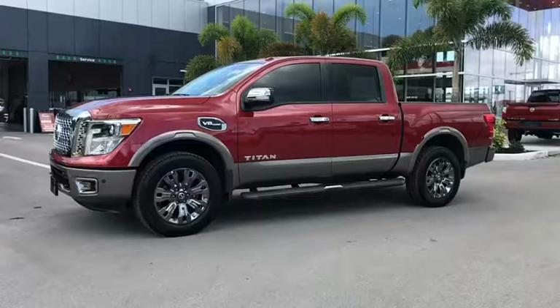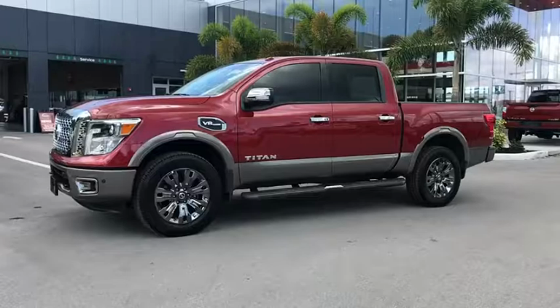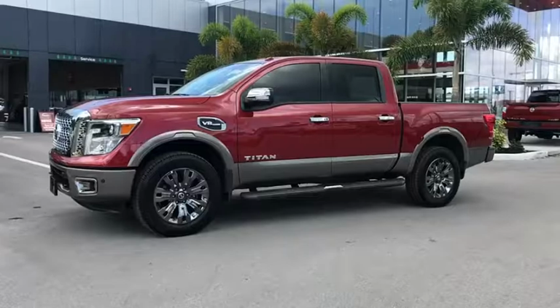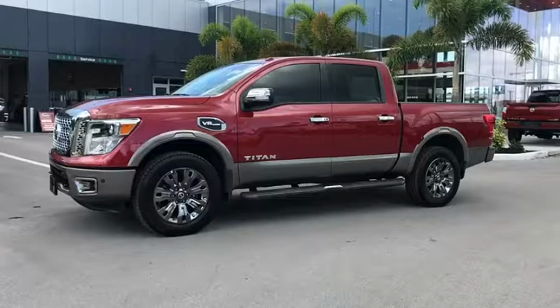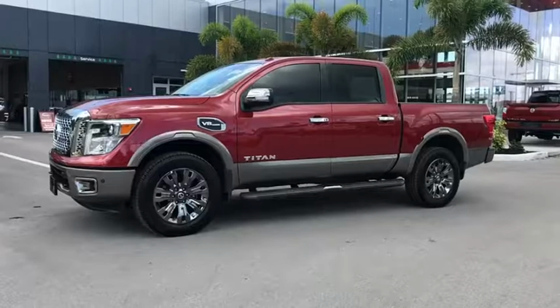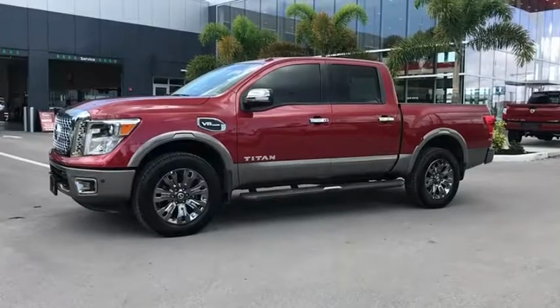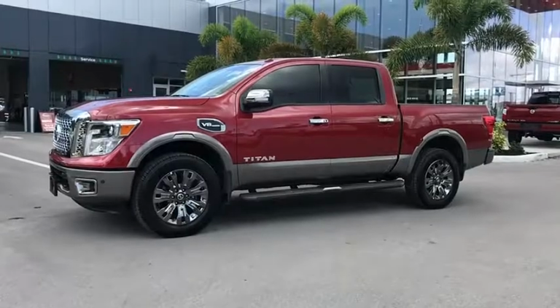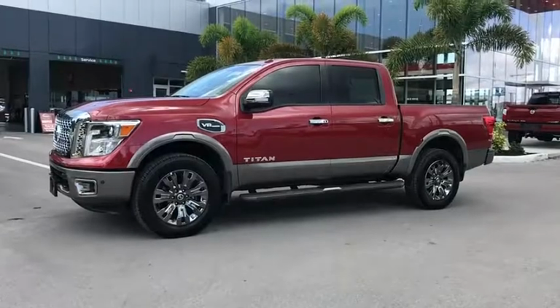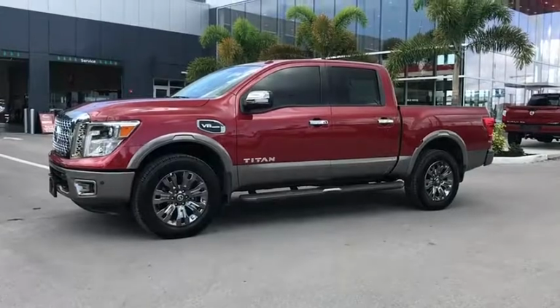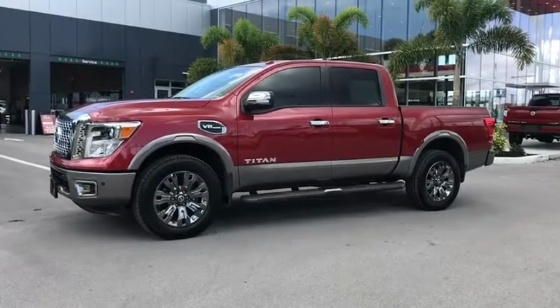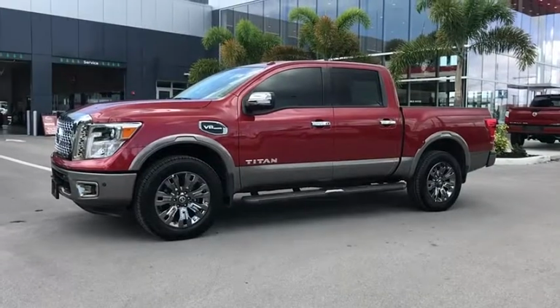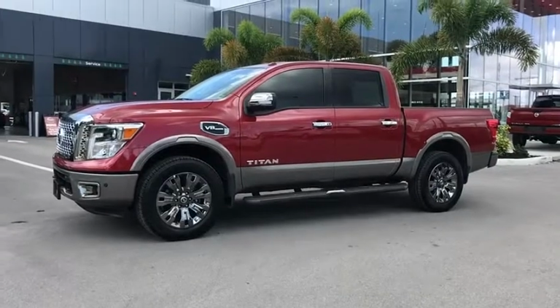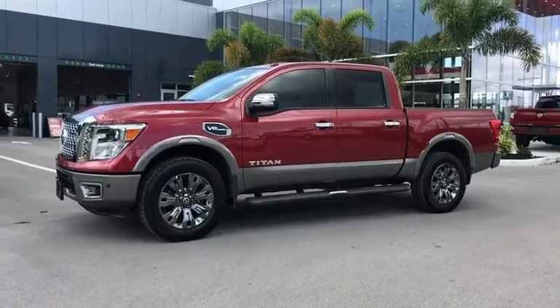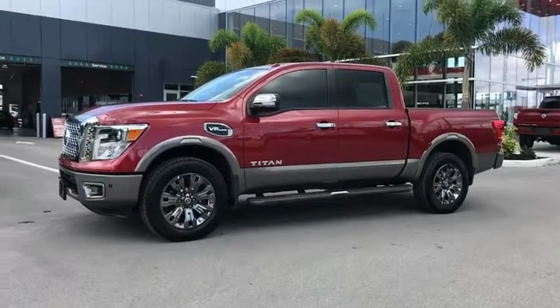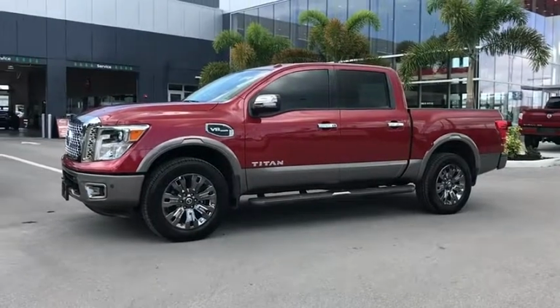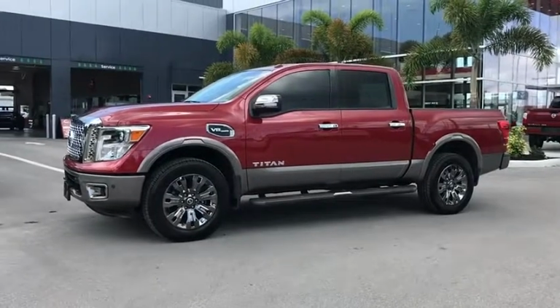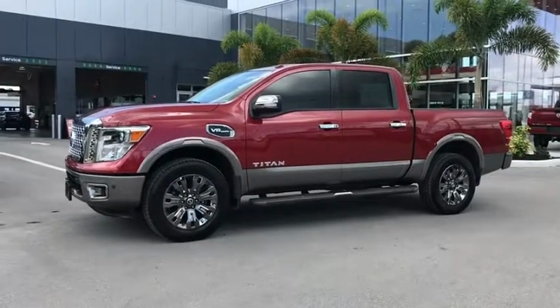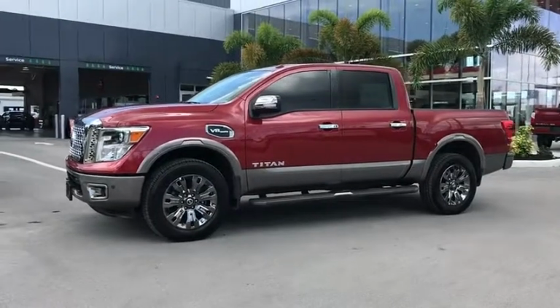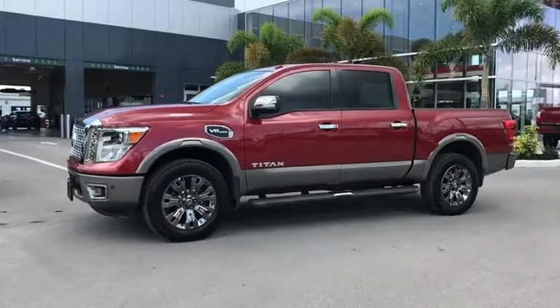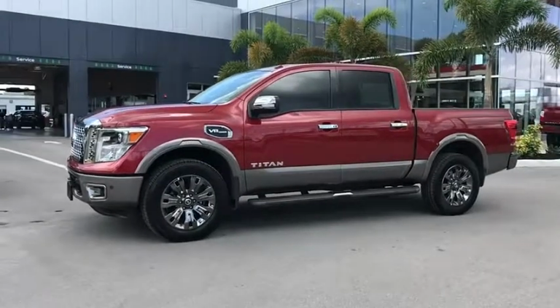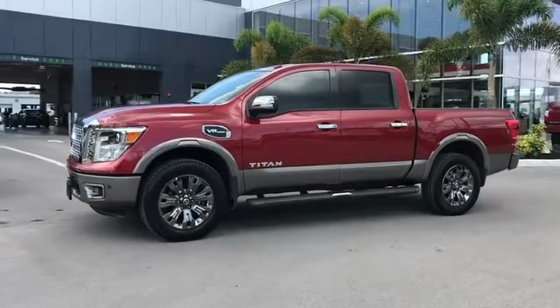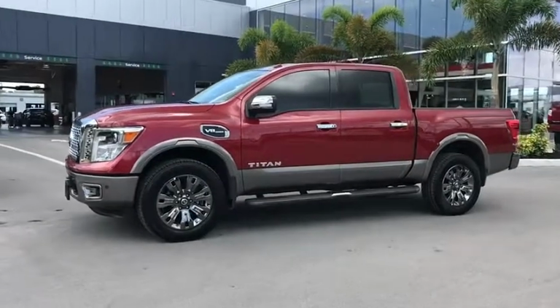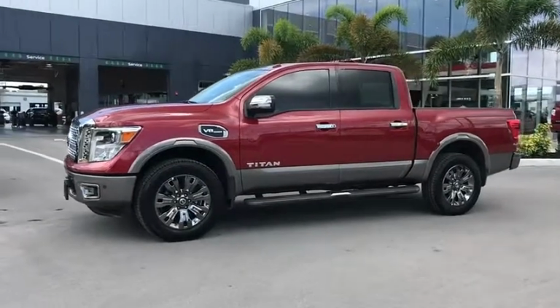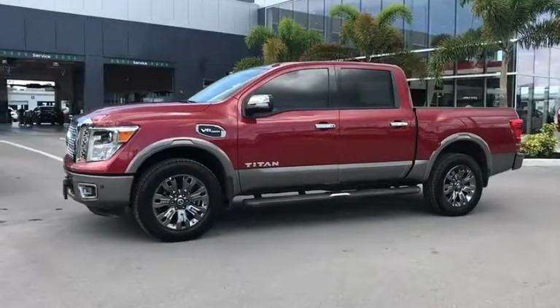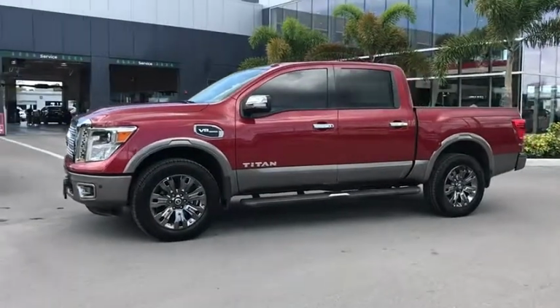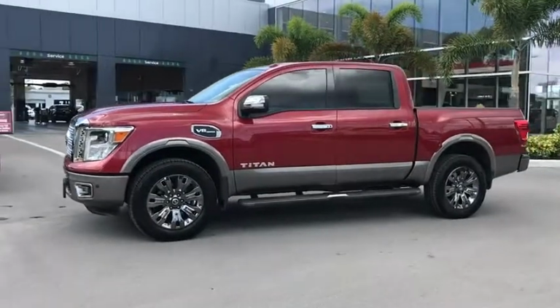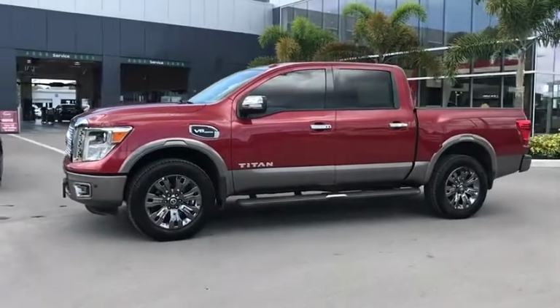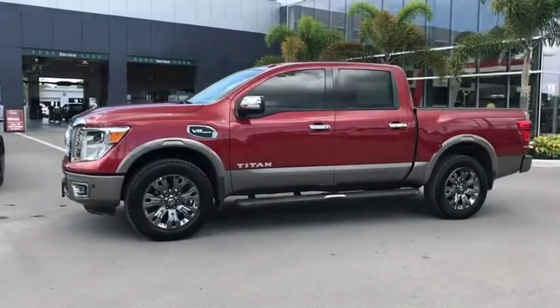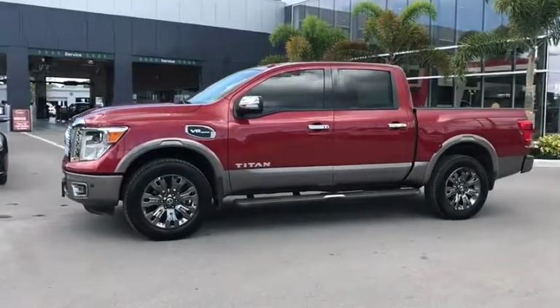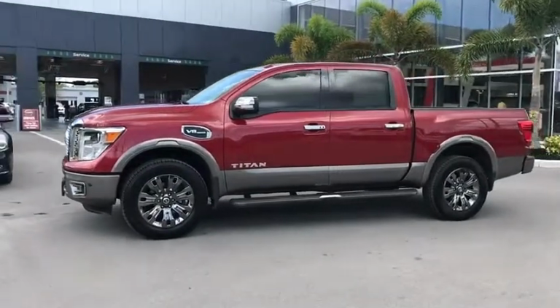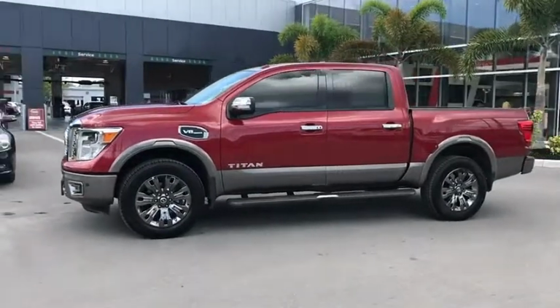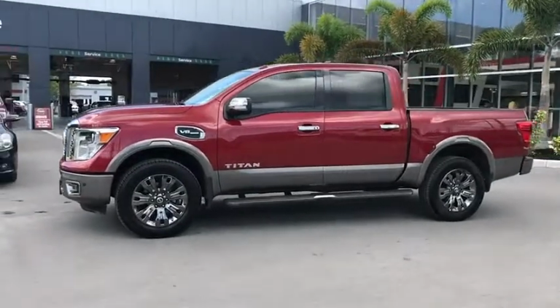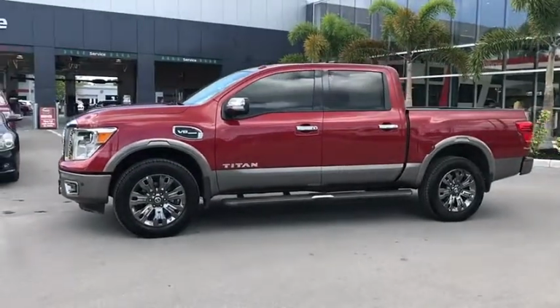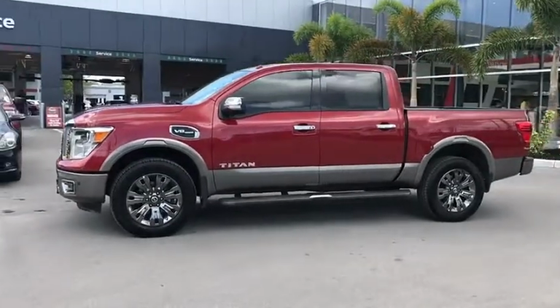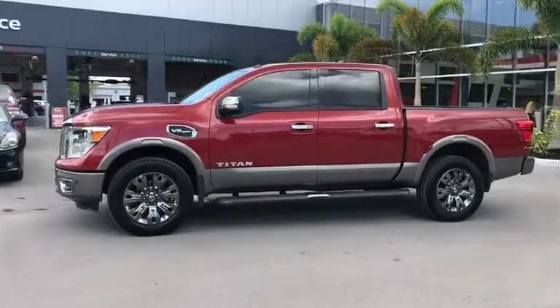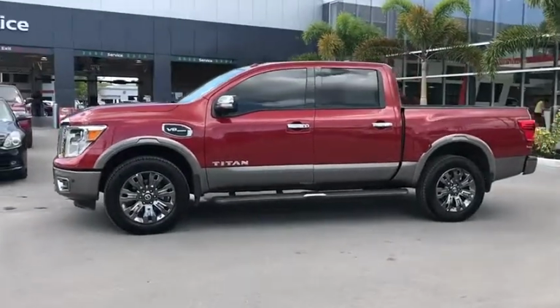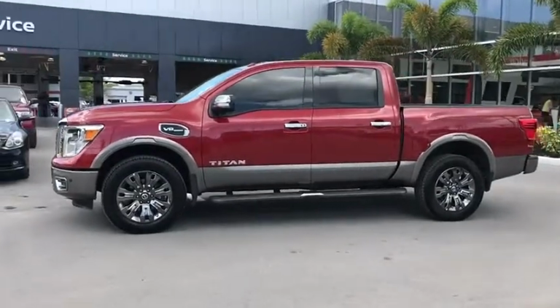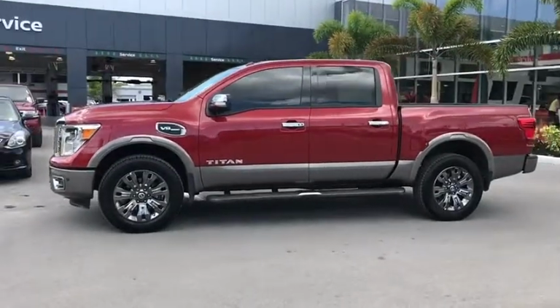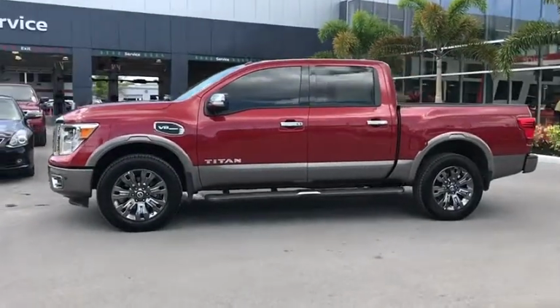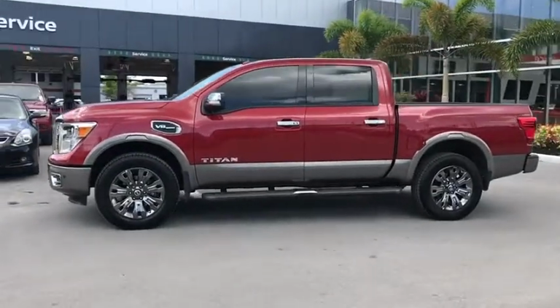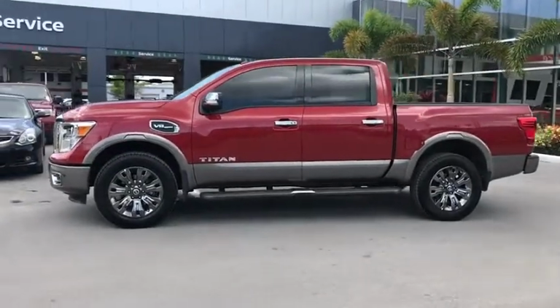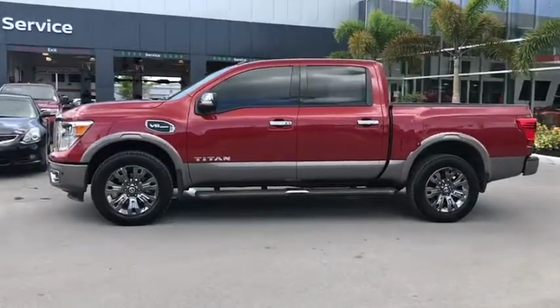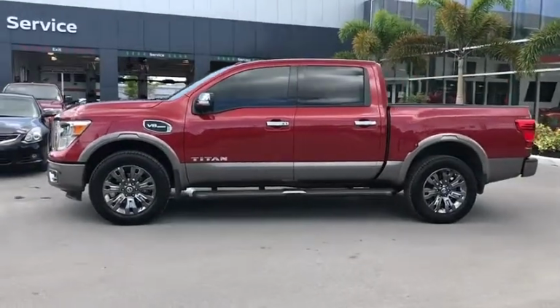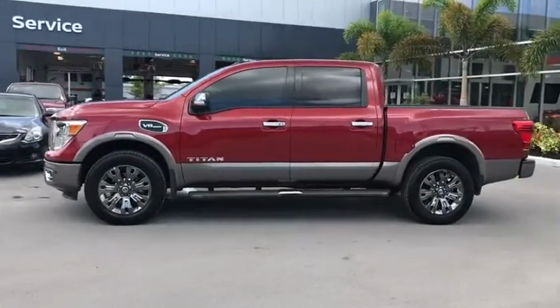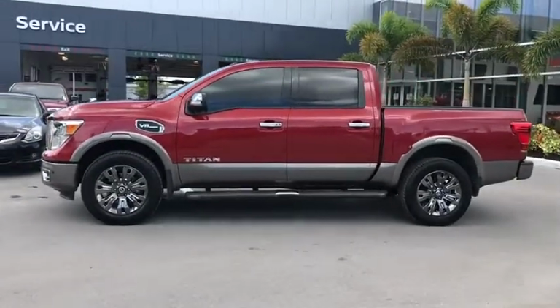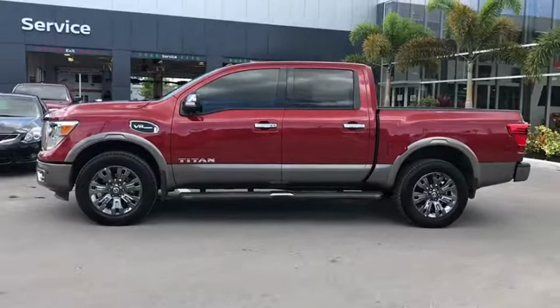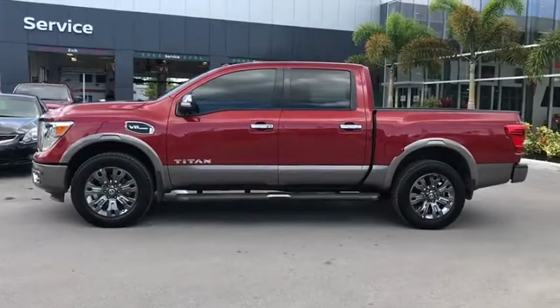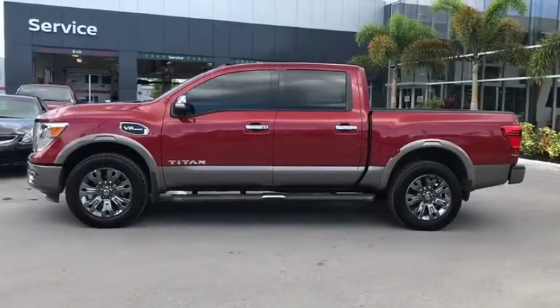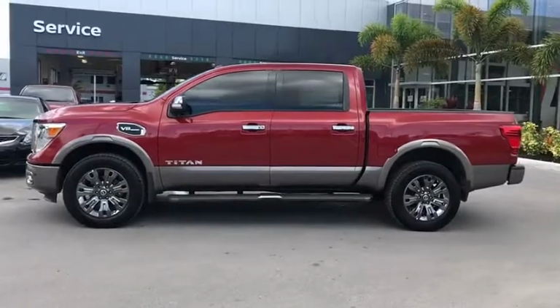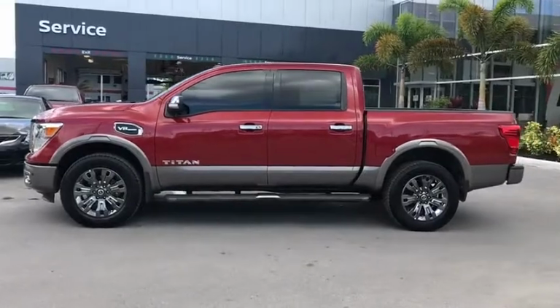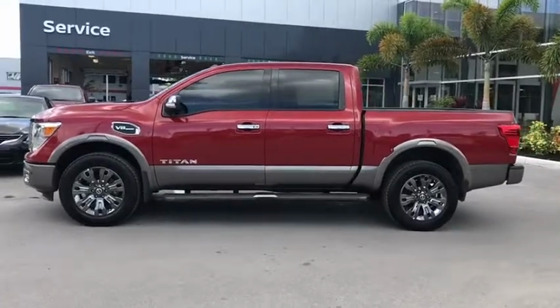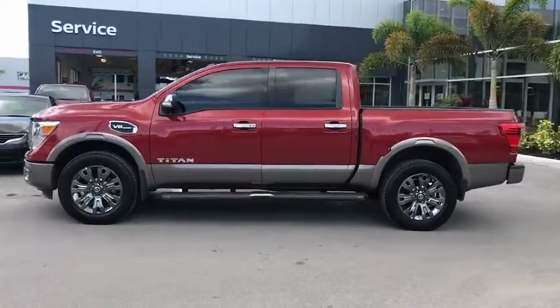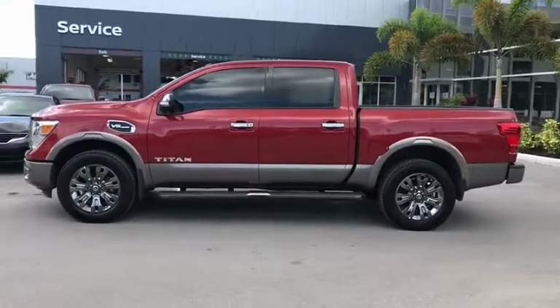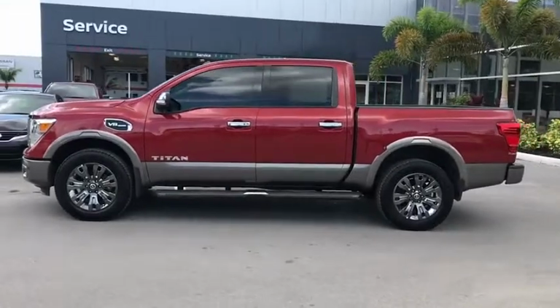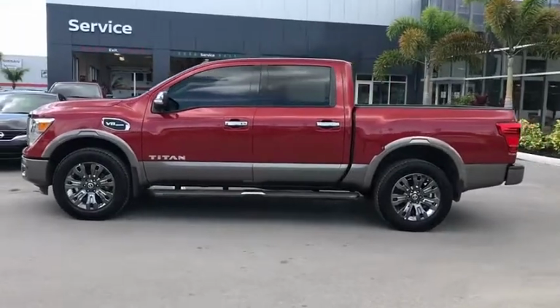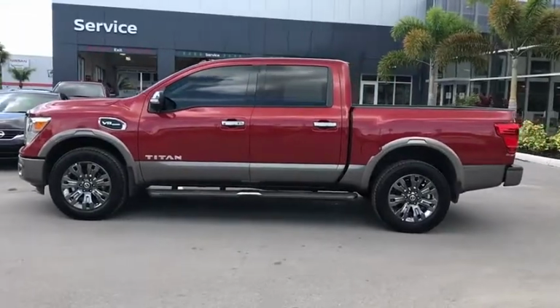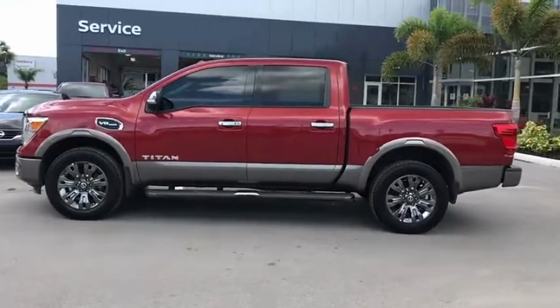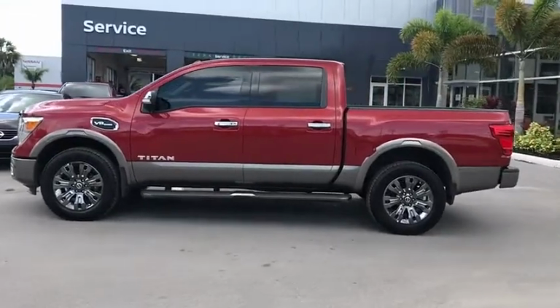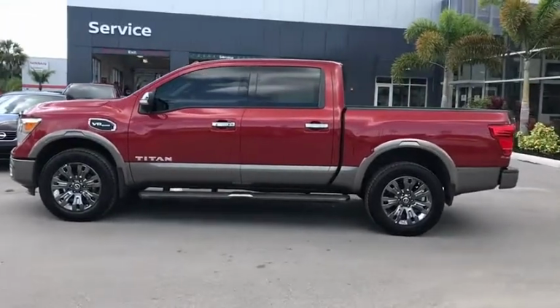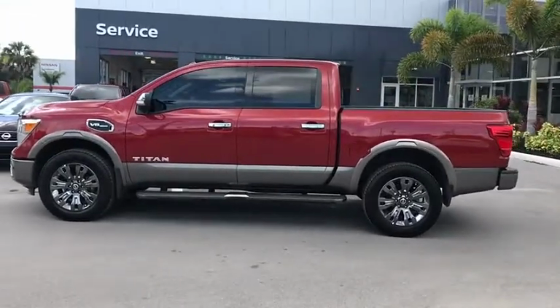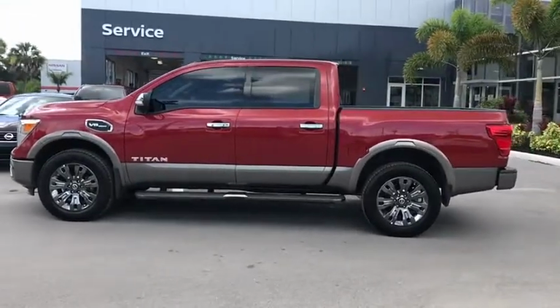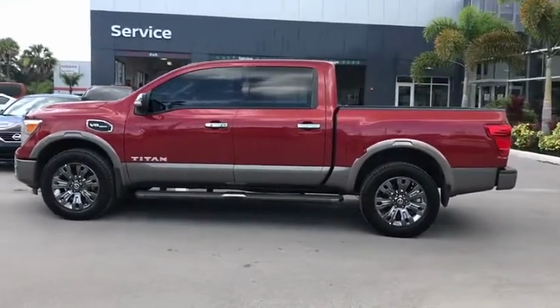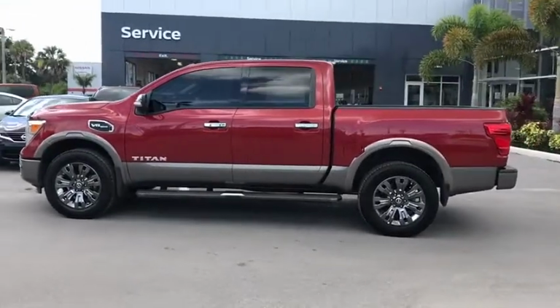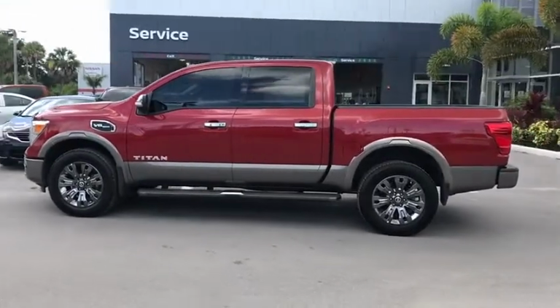The 2017 Titan. The Titan houses the Endurance V8 engine, the largest standard truck engine in its class.